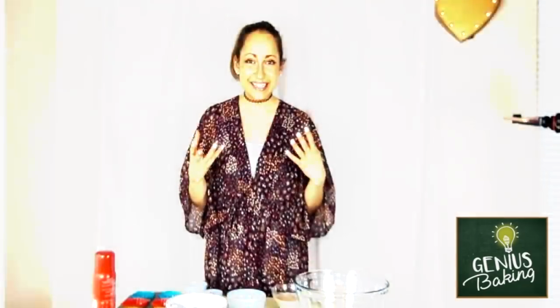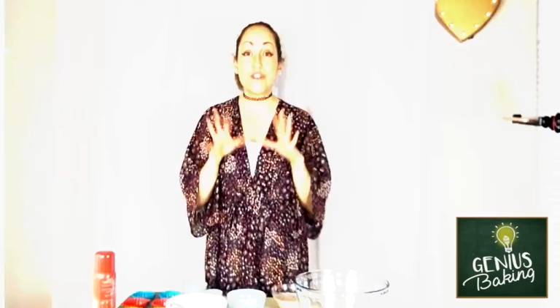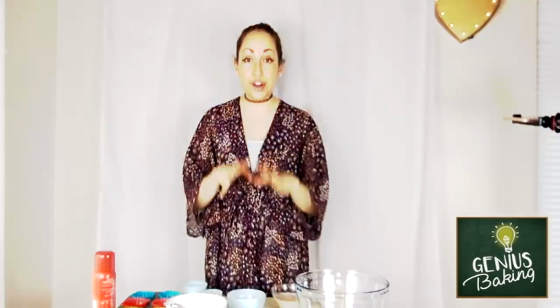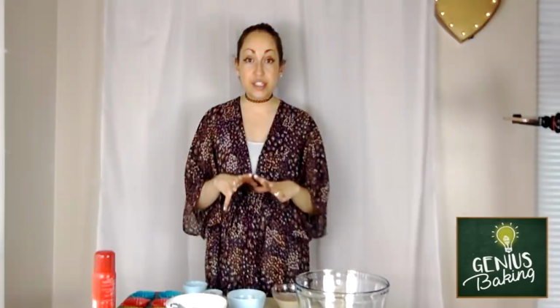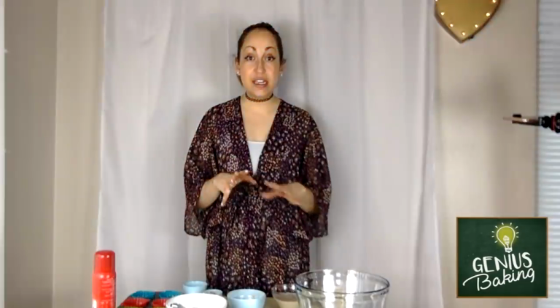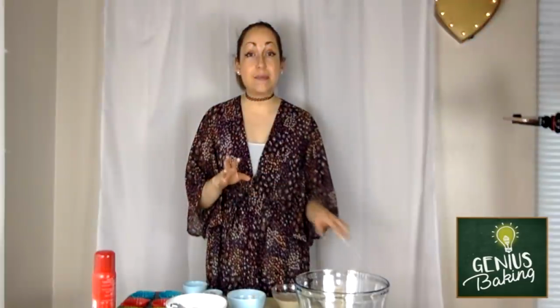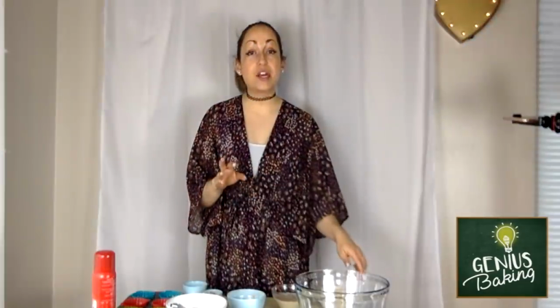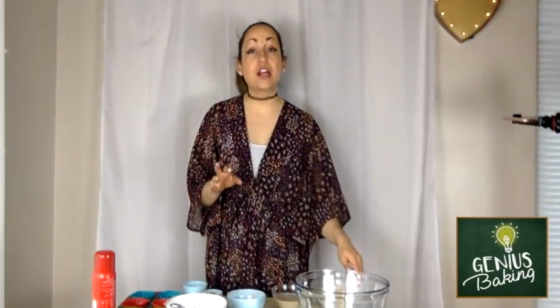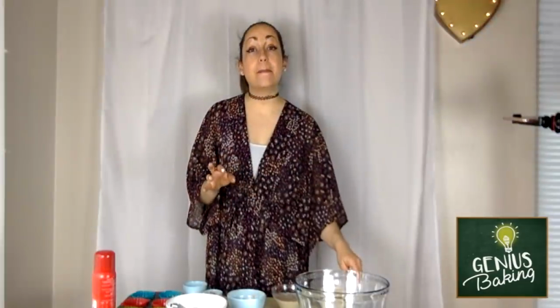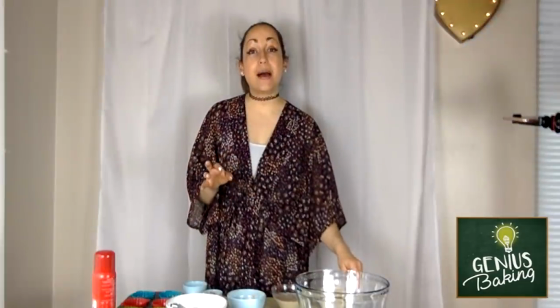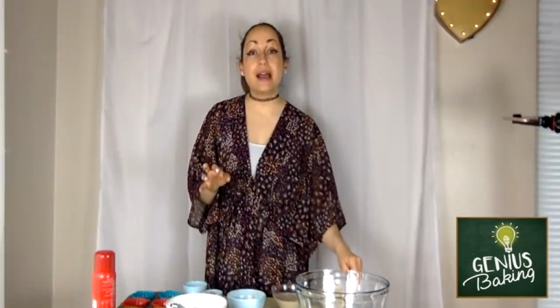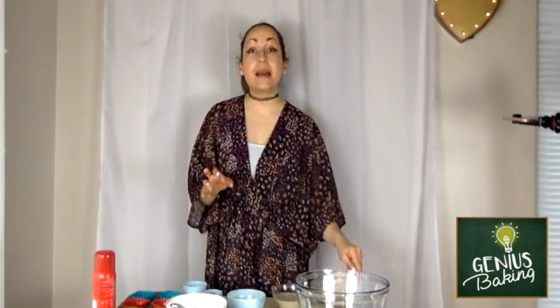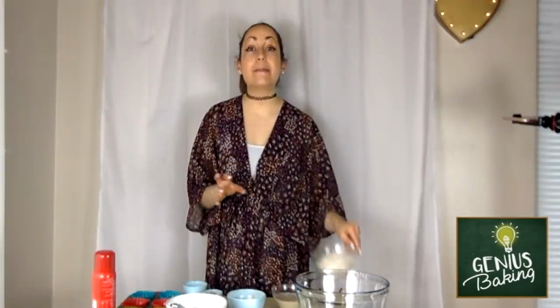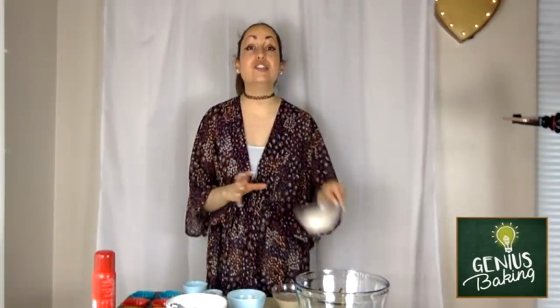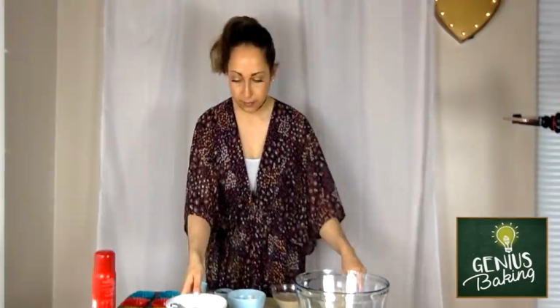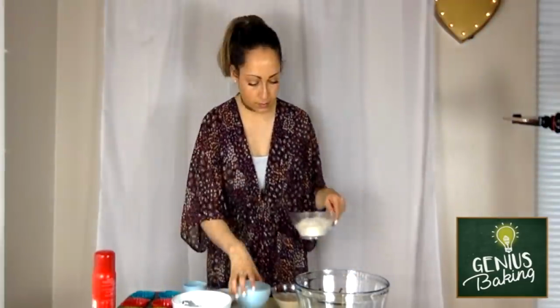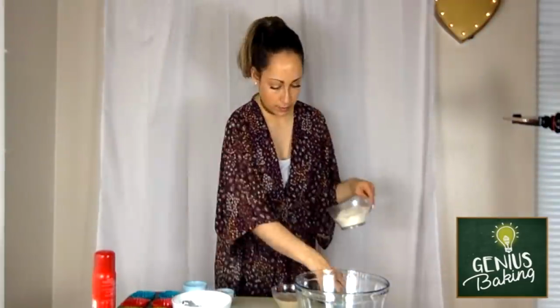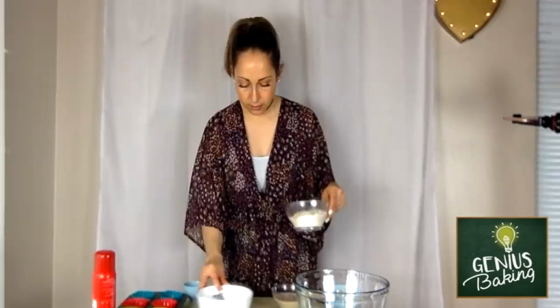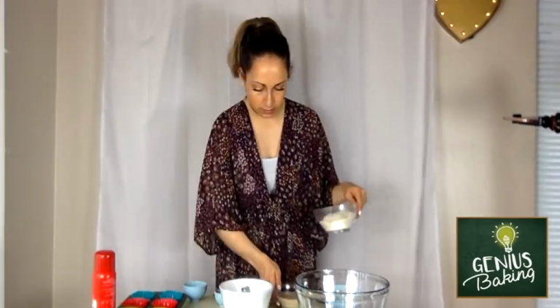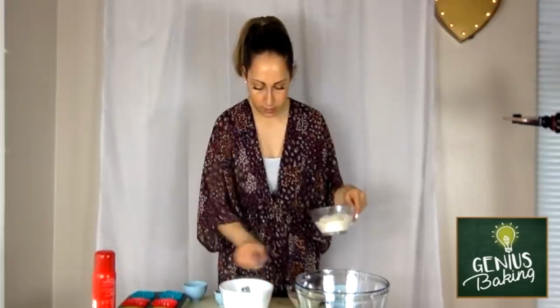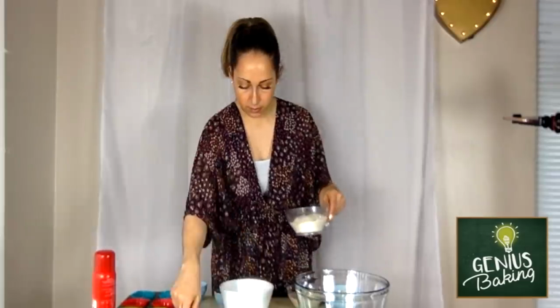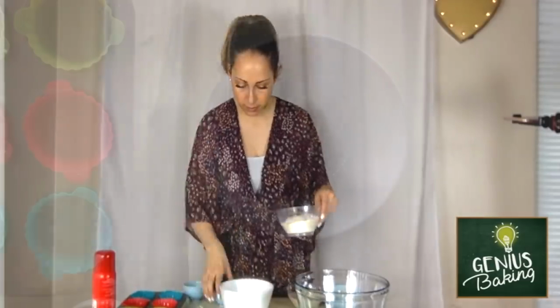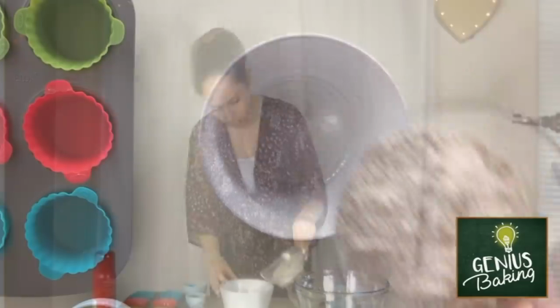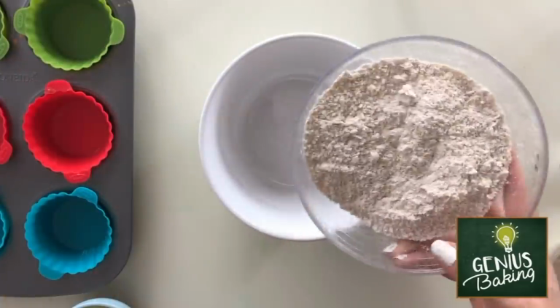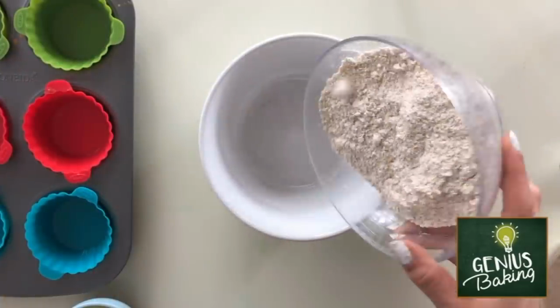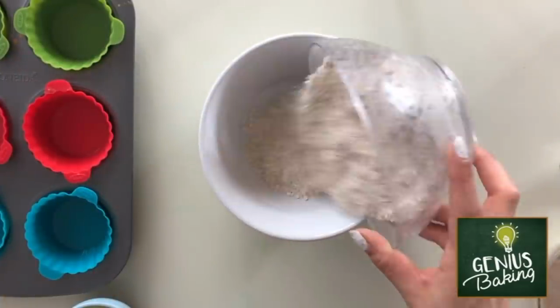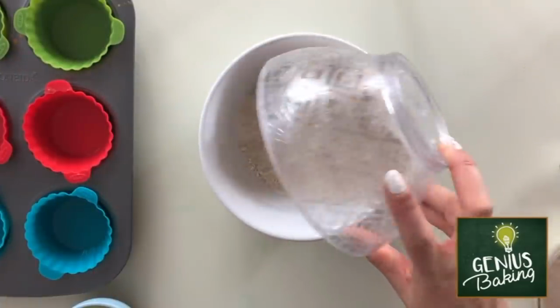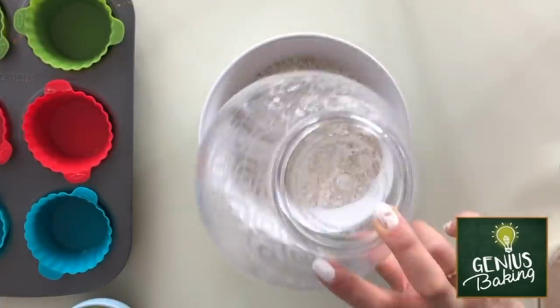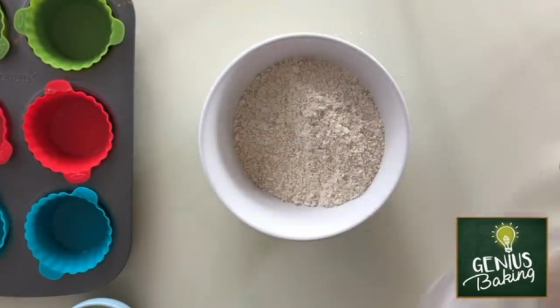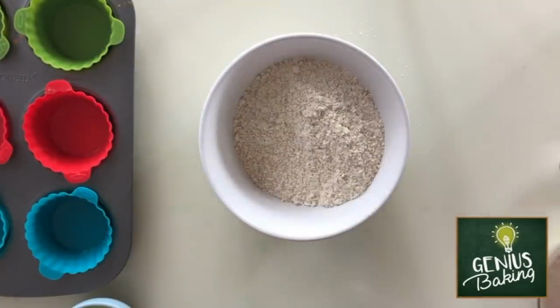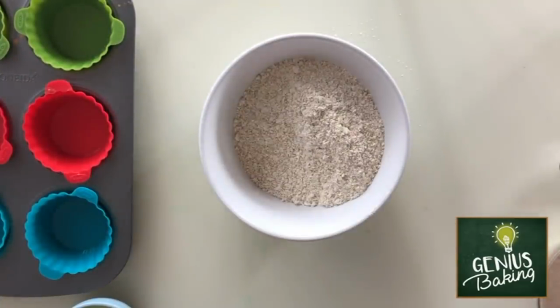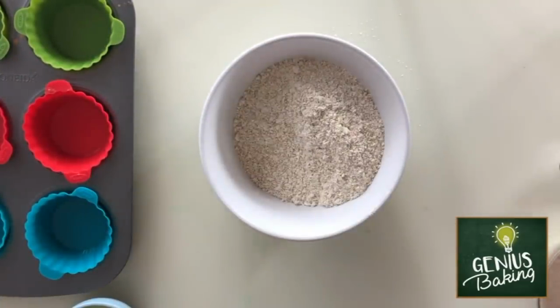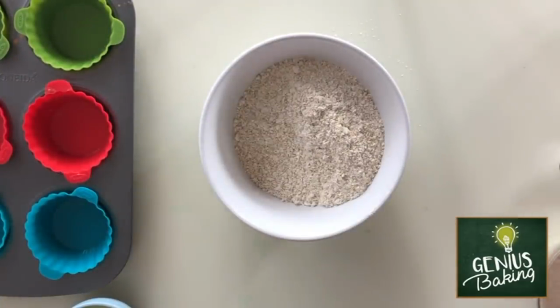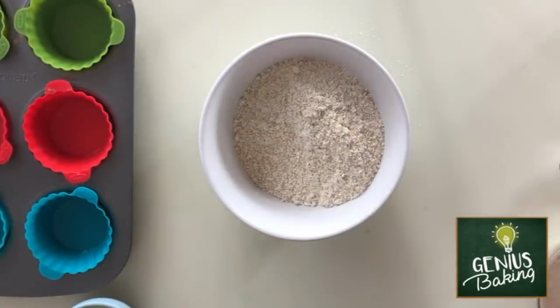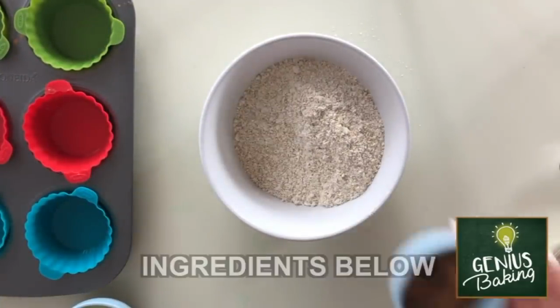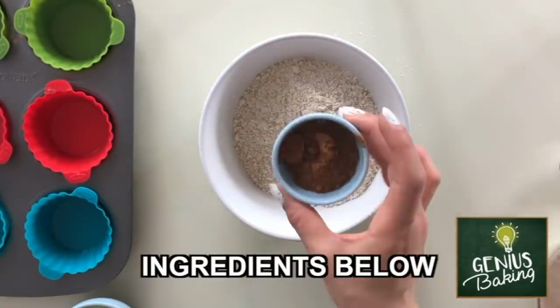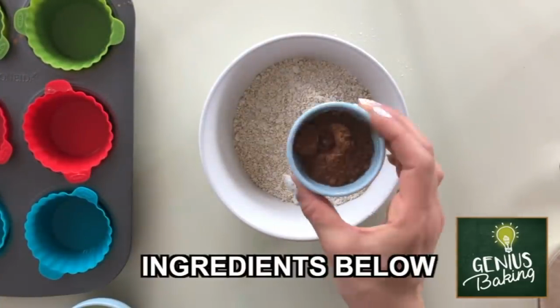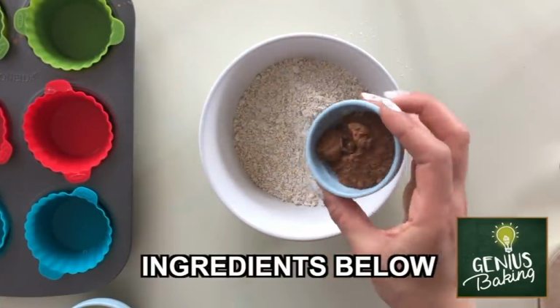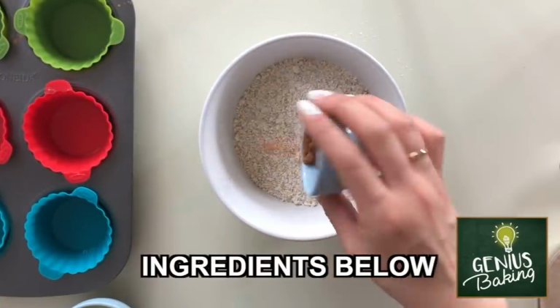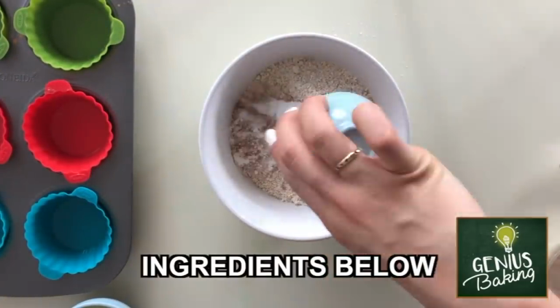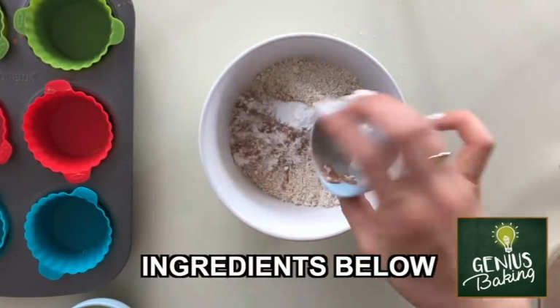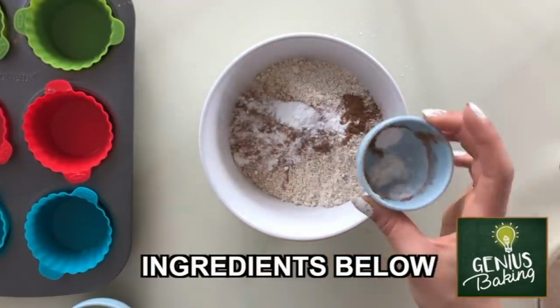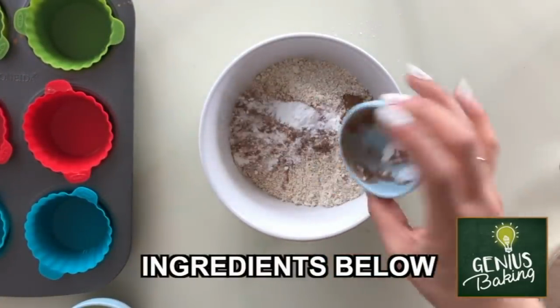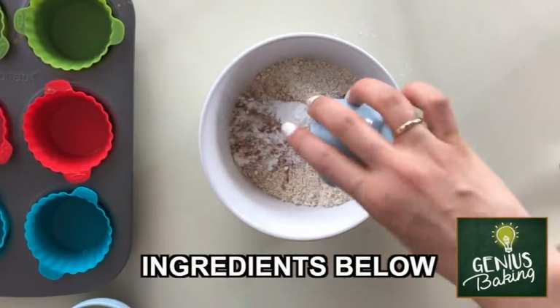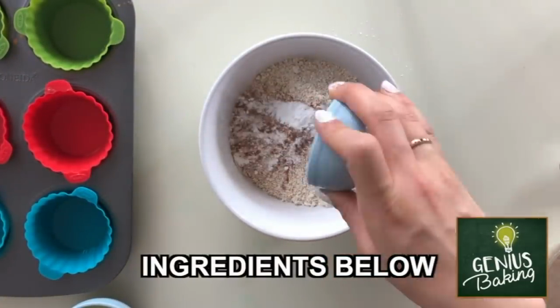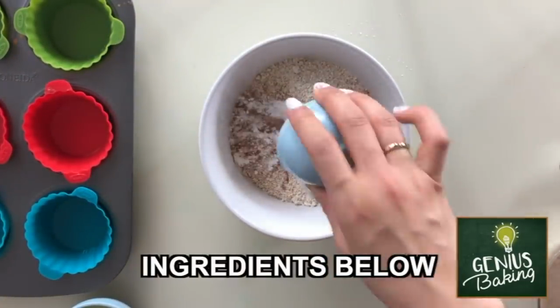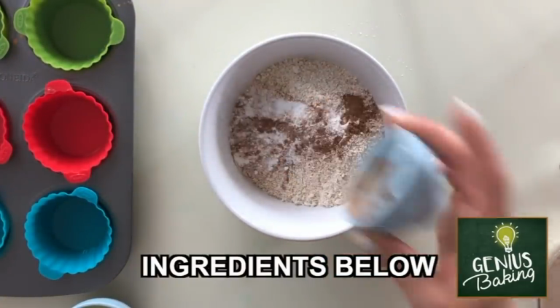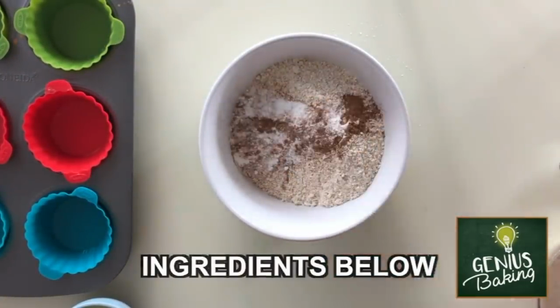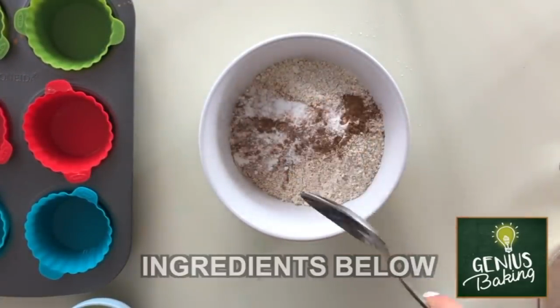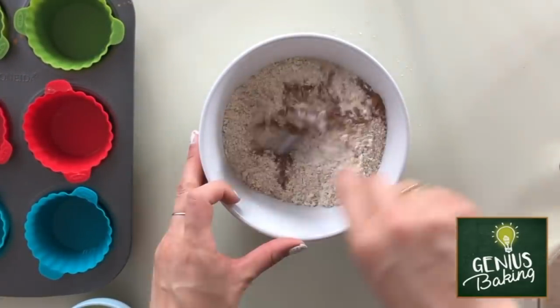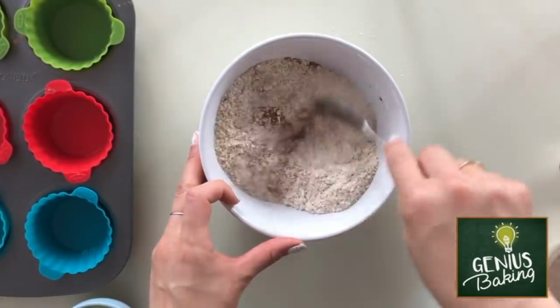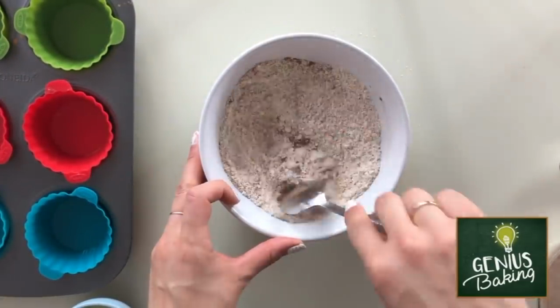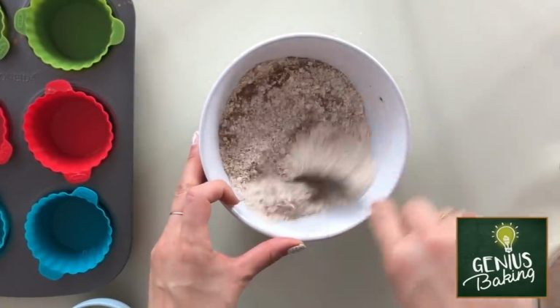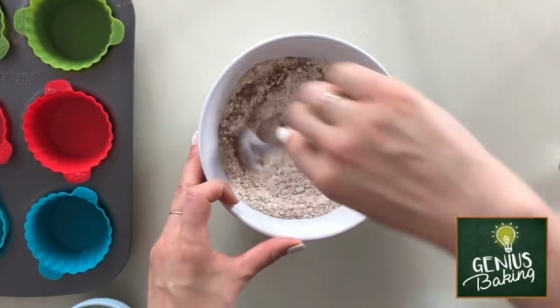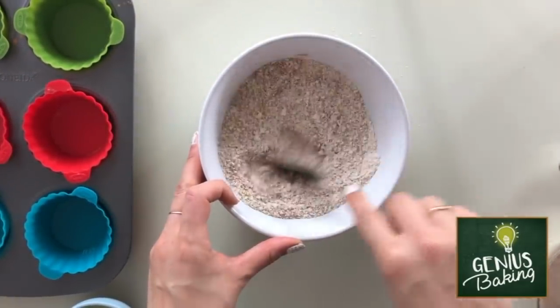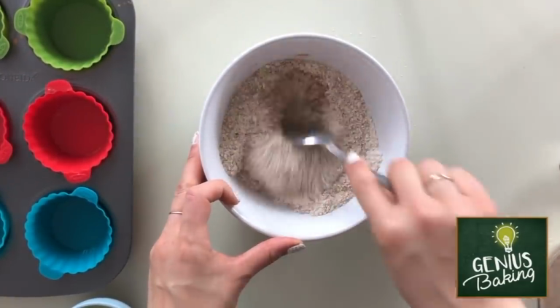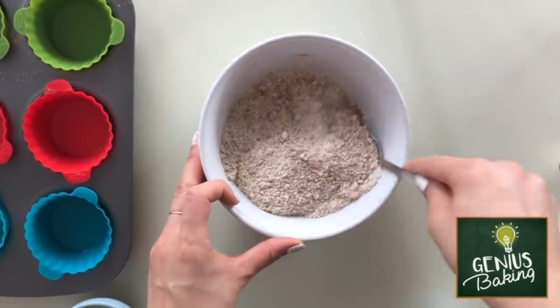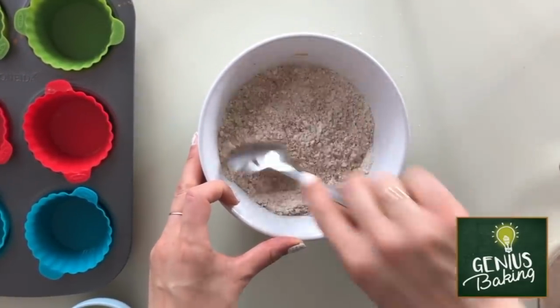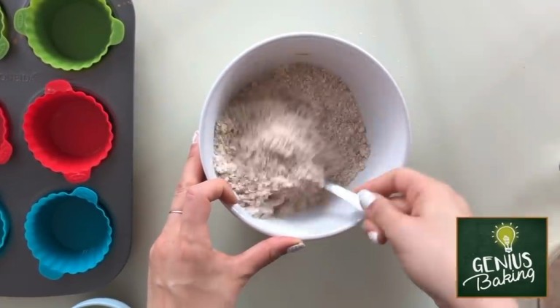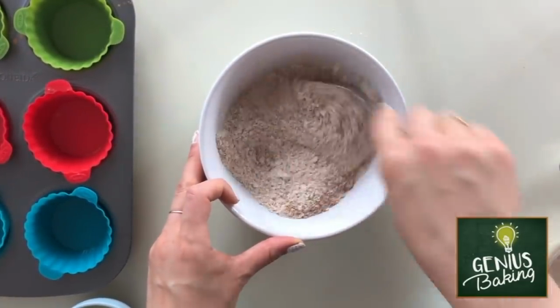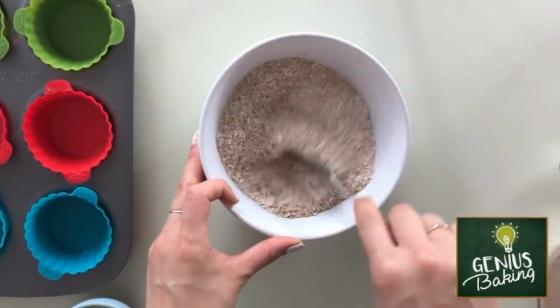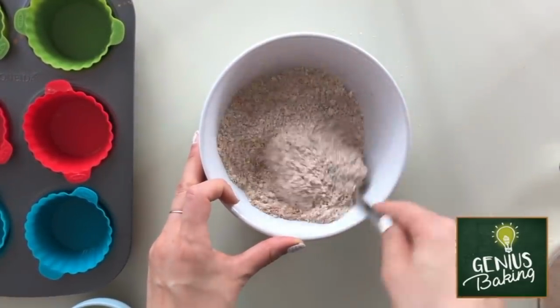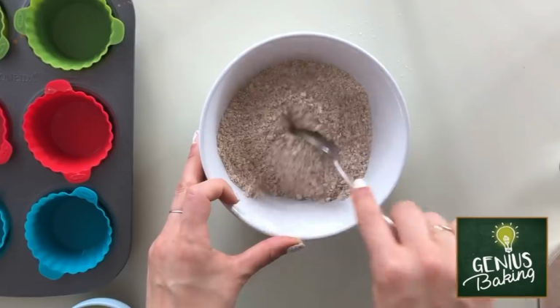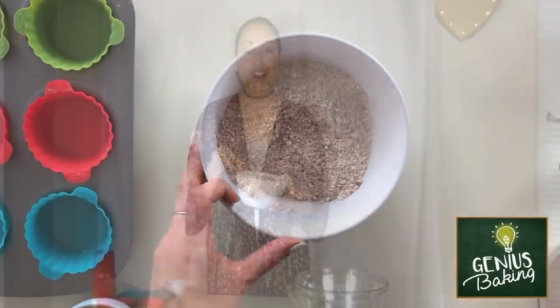First, I'm going to combine my dry ingredients into a small bowl. With your dry ingredients mixed together,